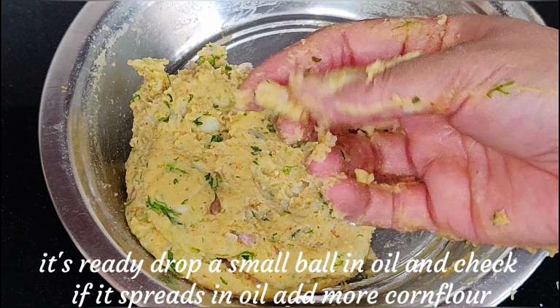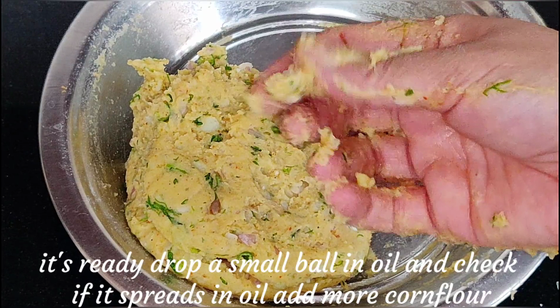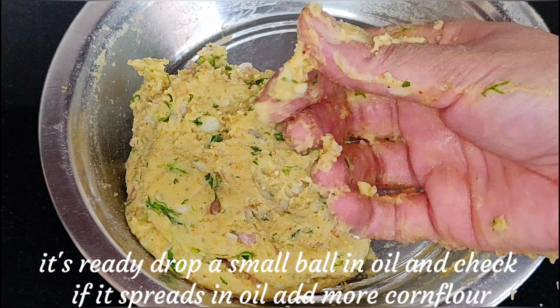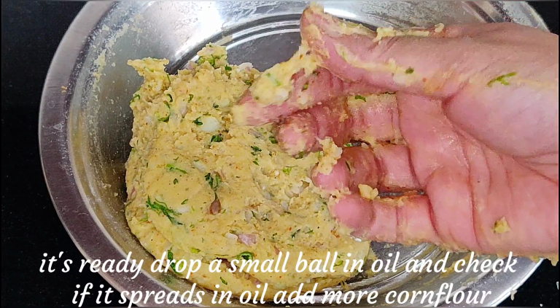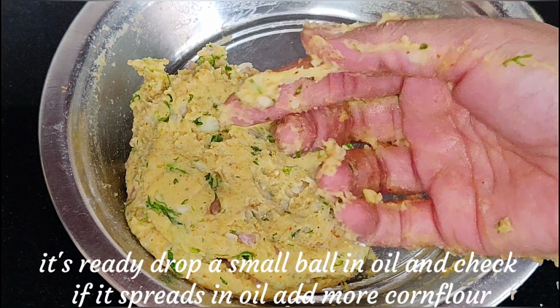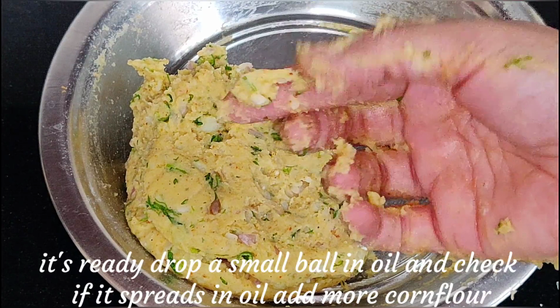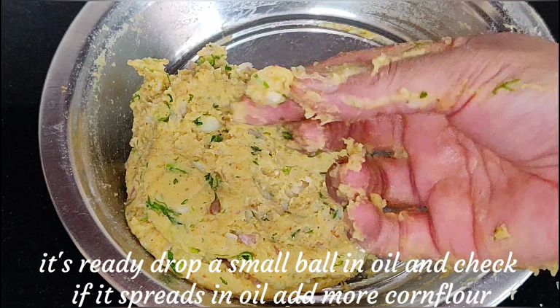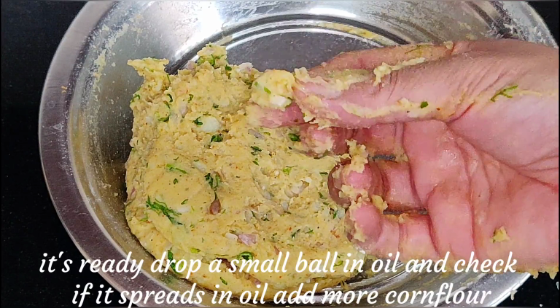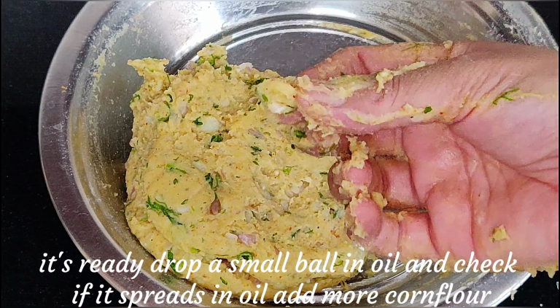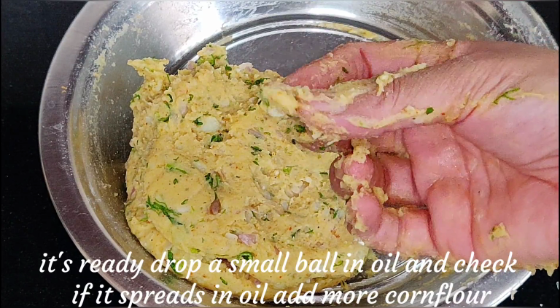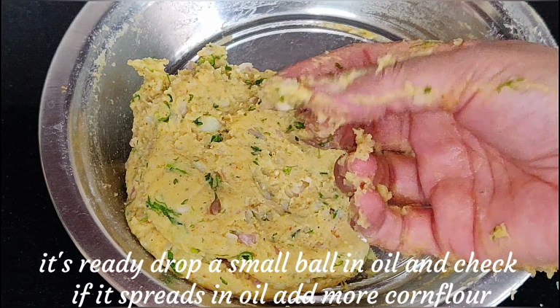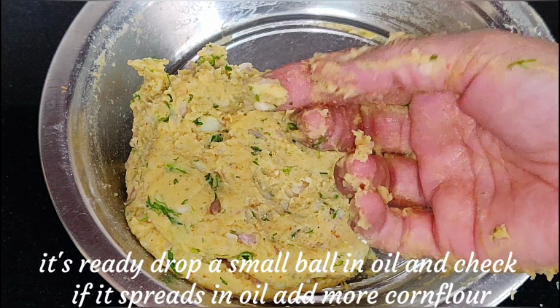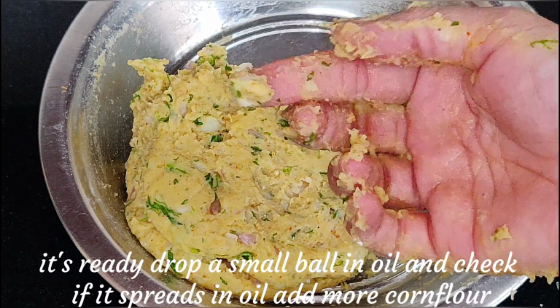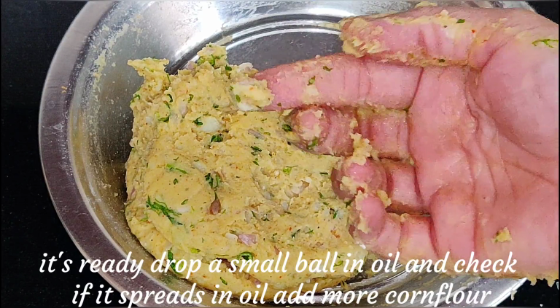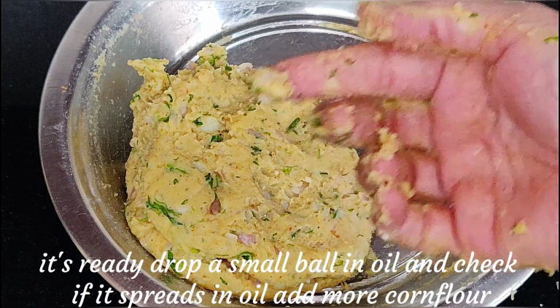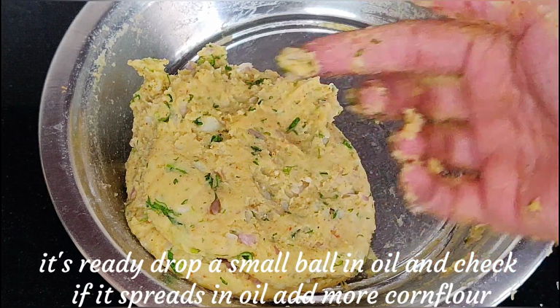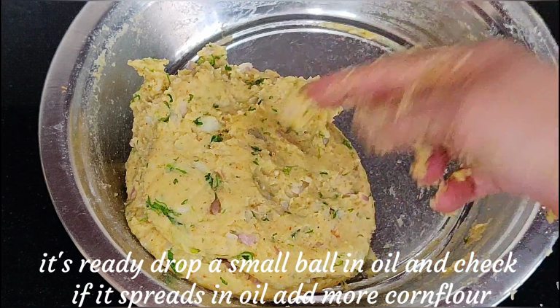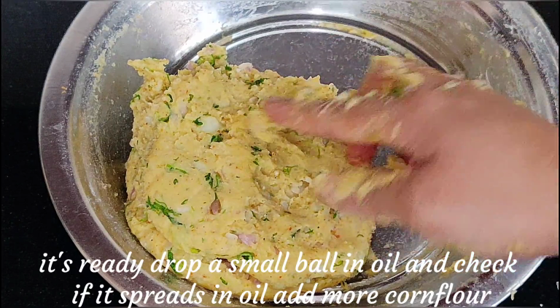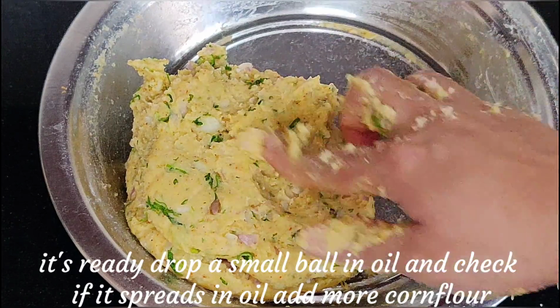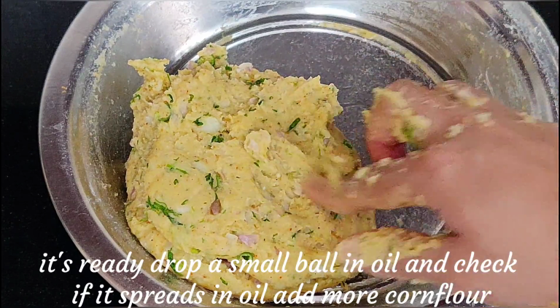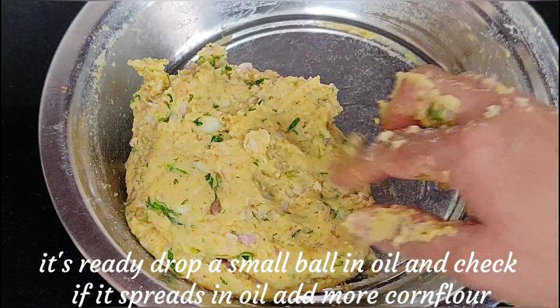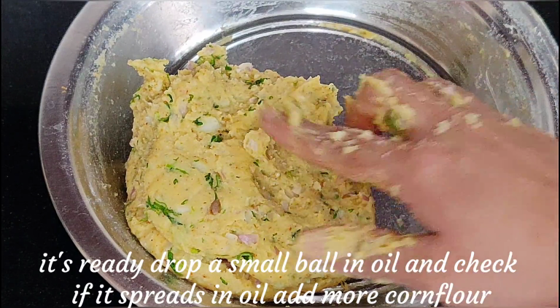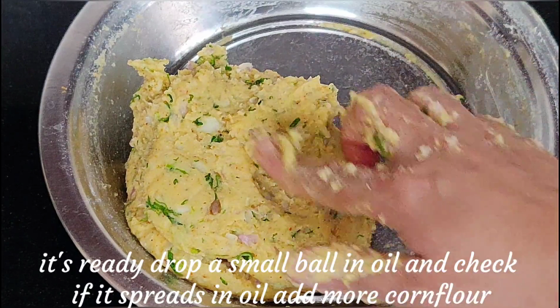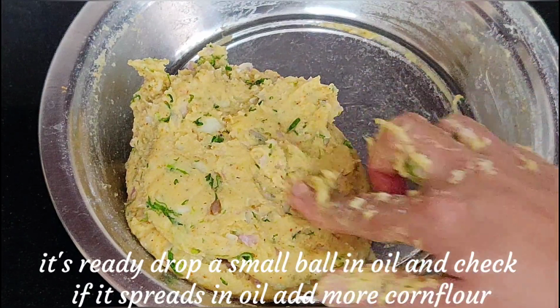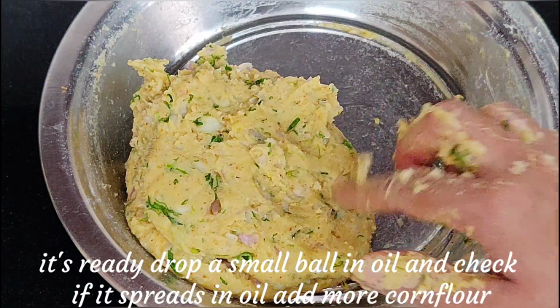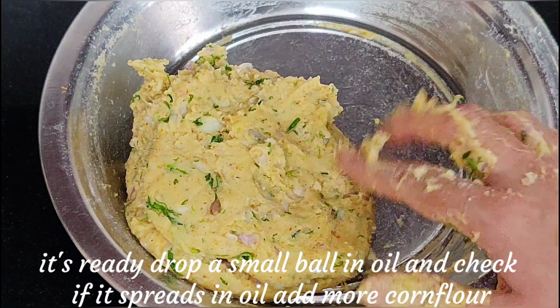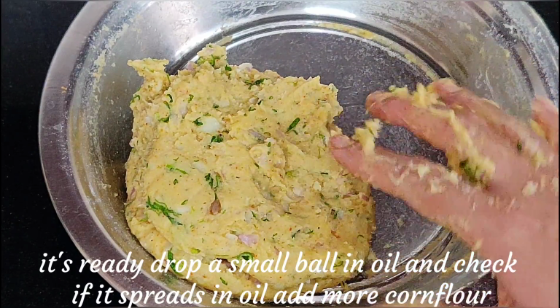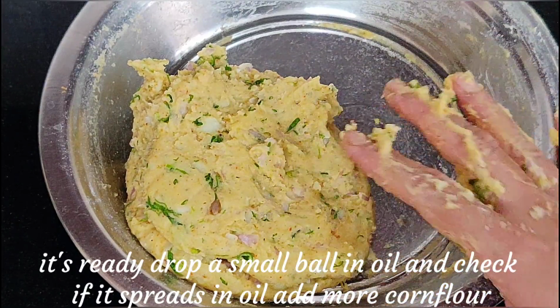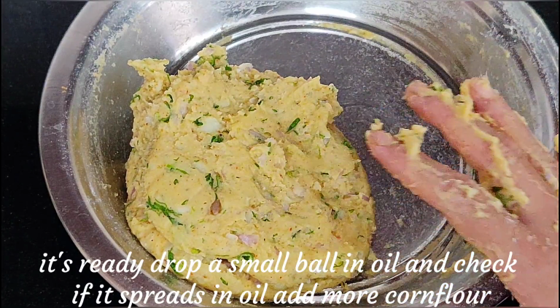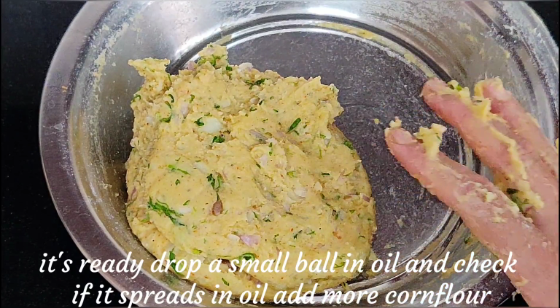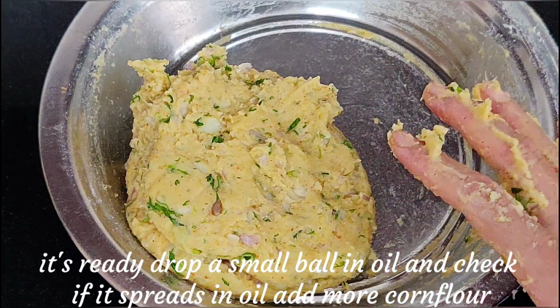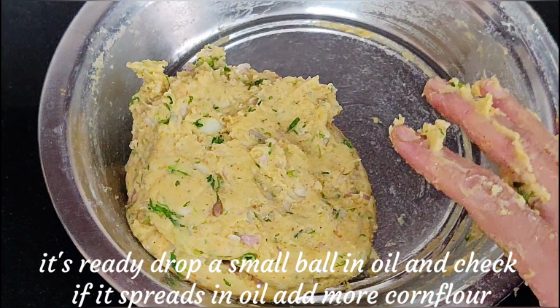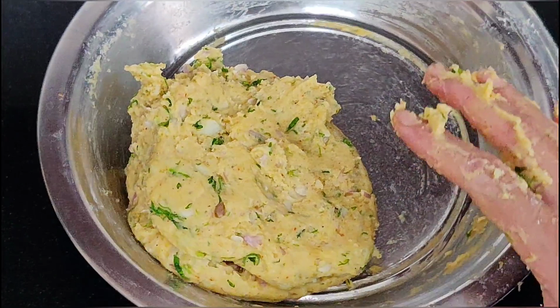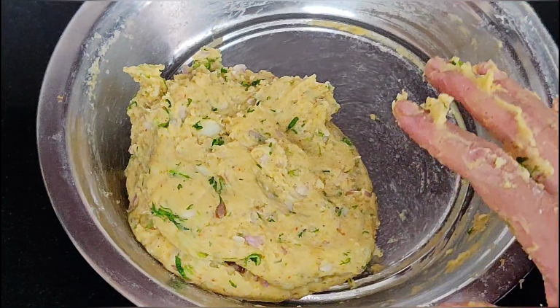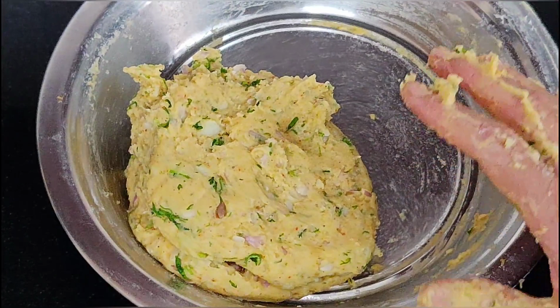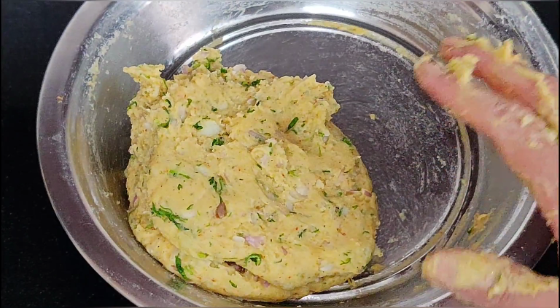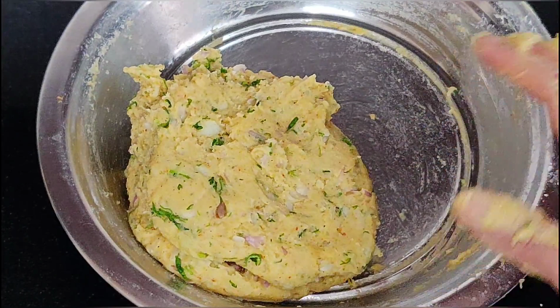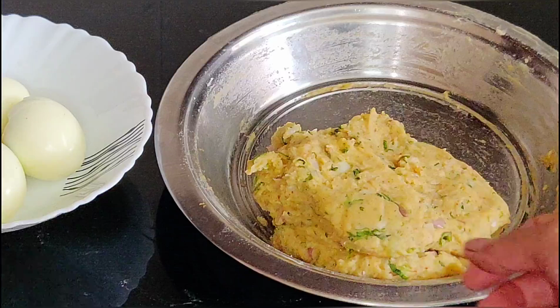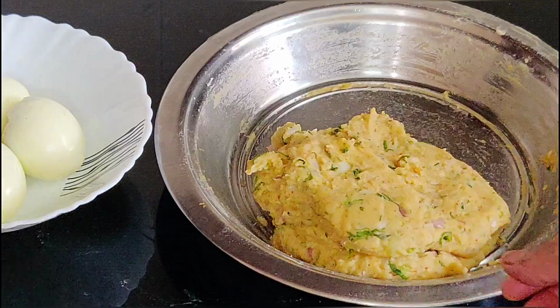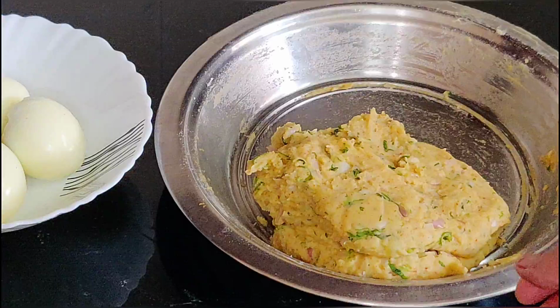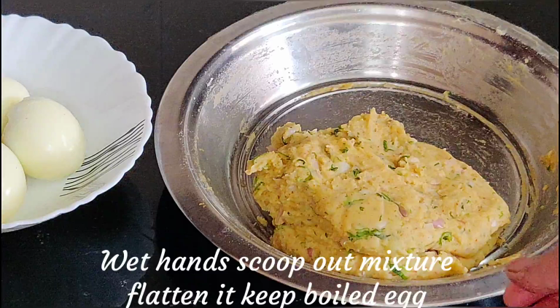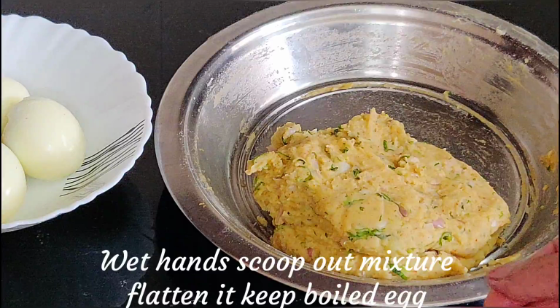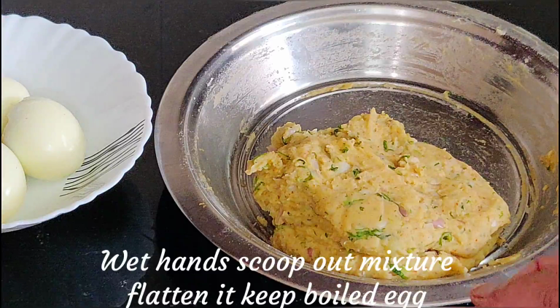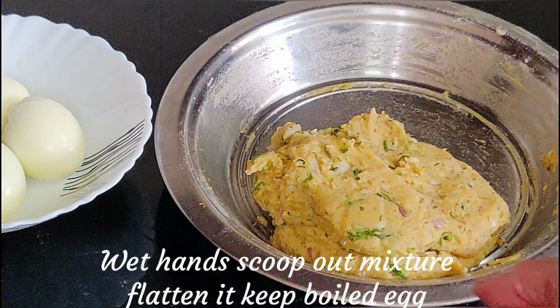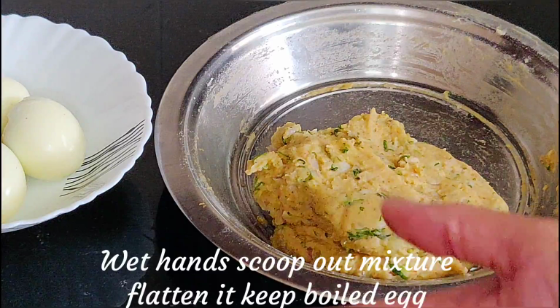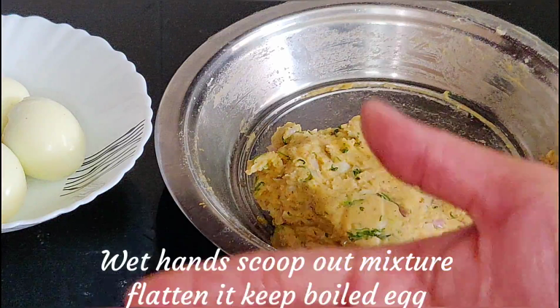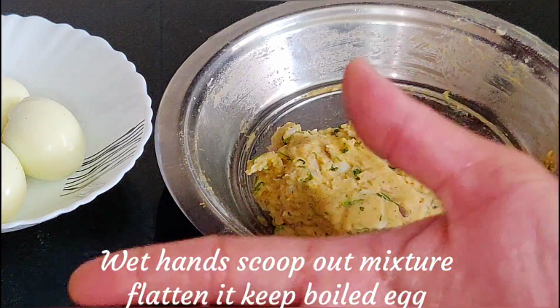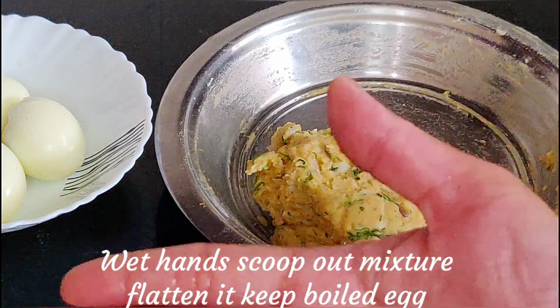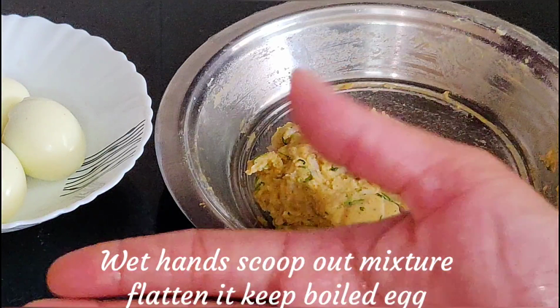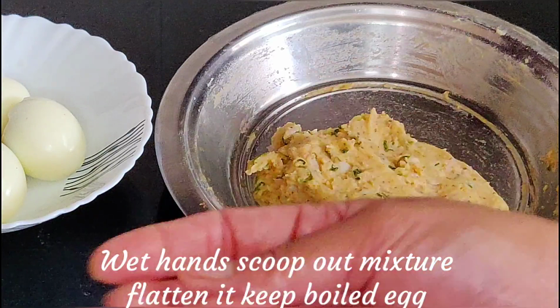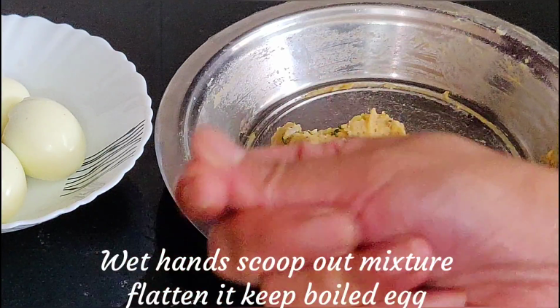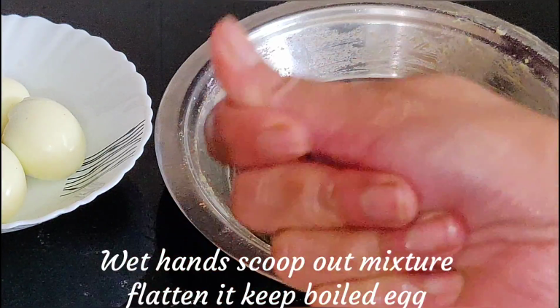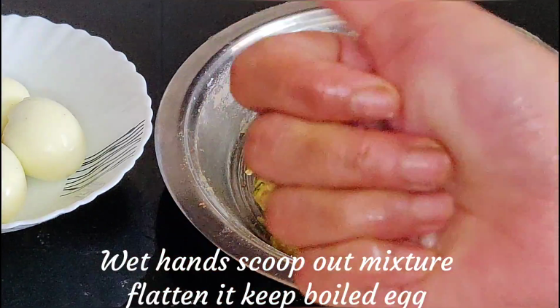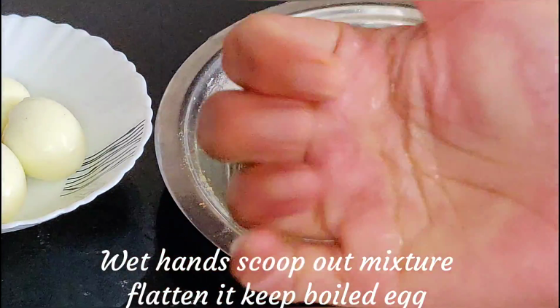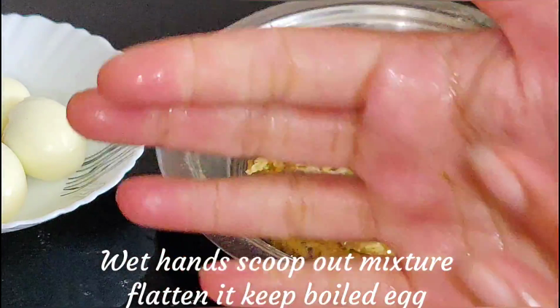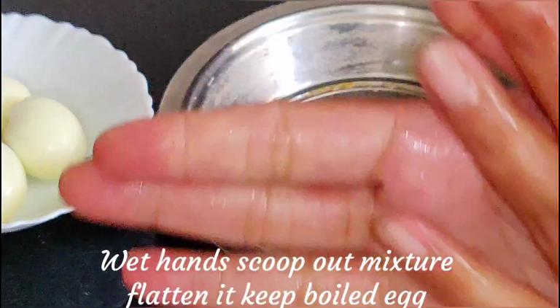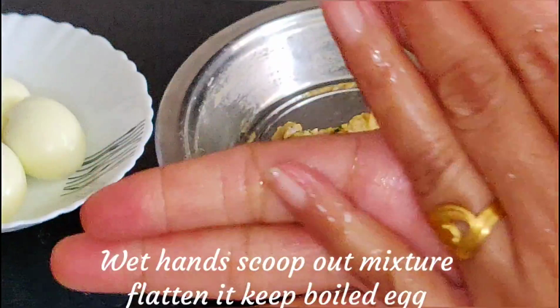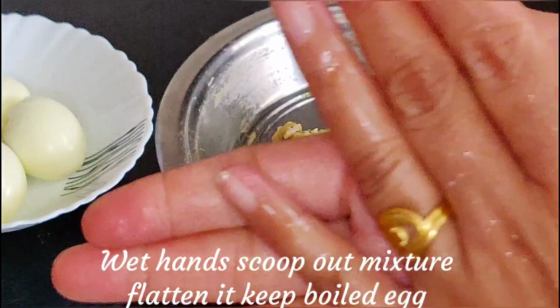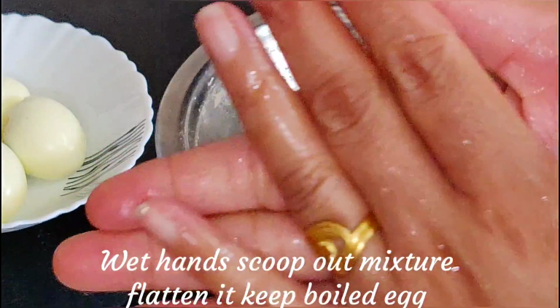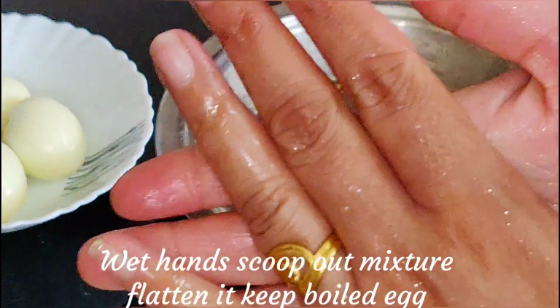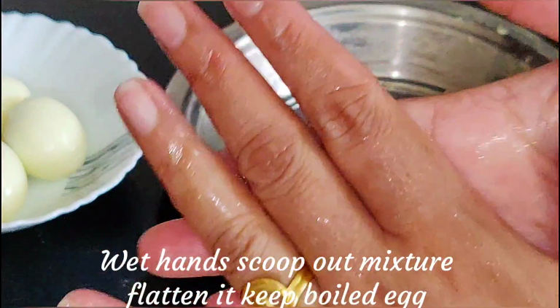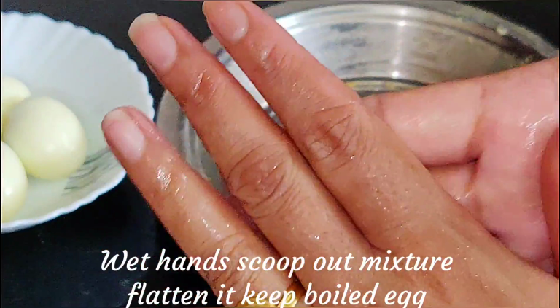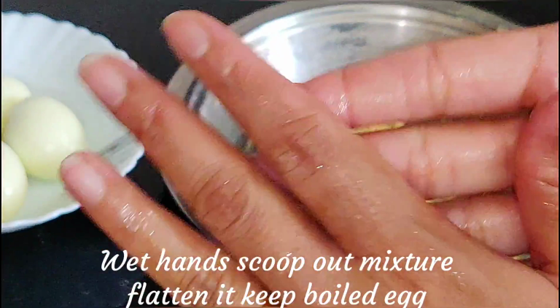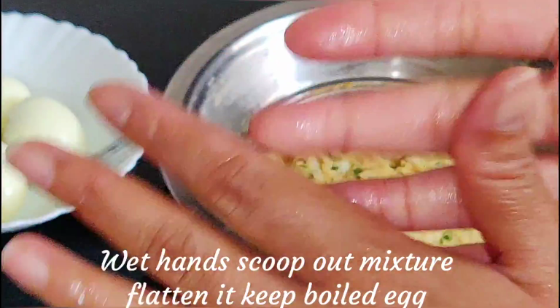If the mixture is too soft and melting, you can add more corn flour to firm it up. We need to wet our hands before shaping so the mixture doesn't stick.